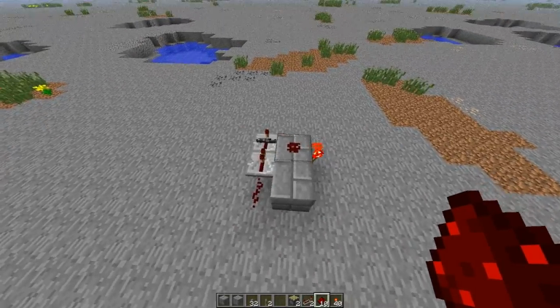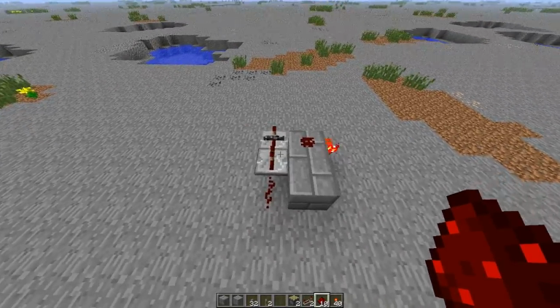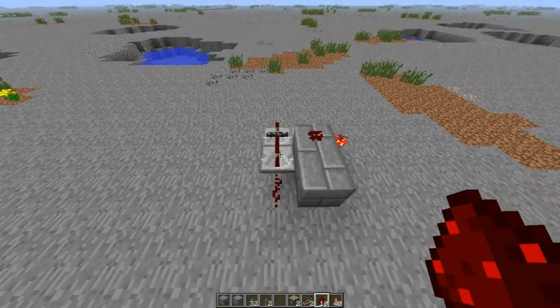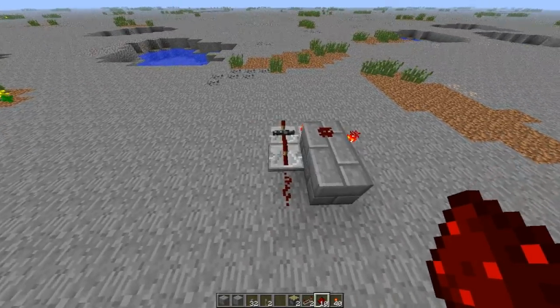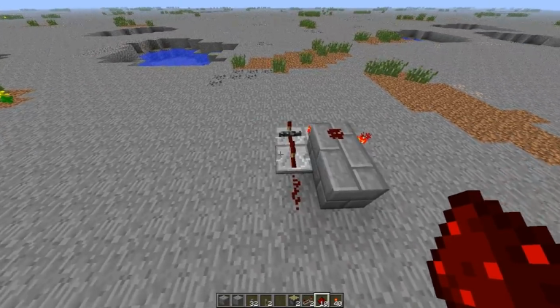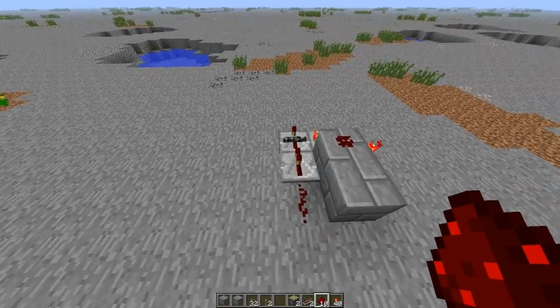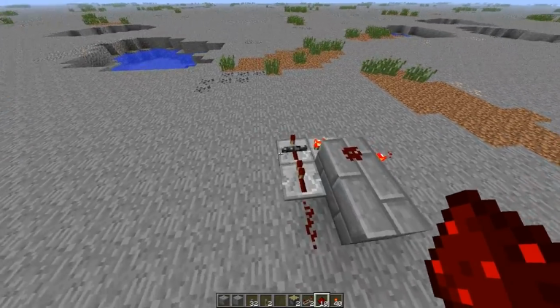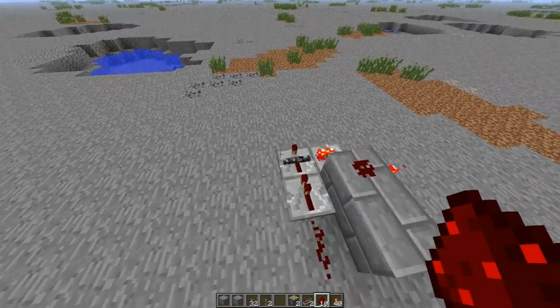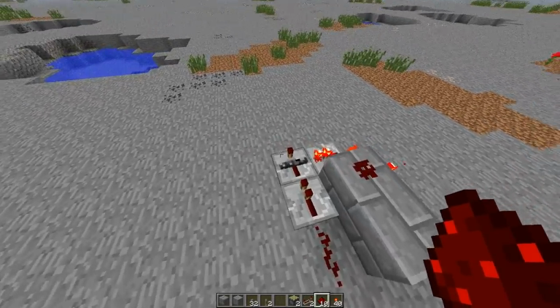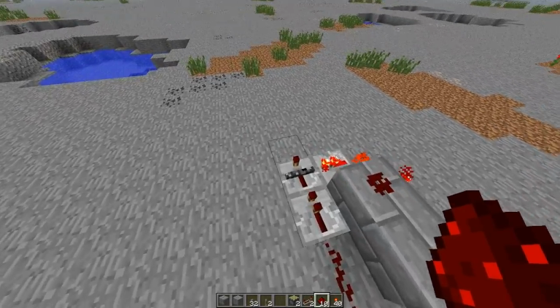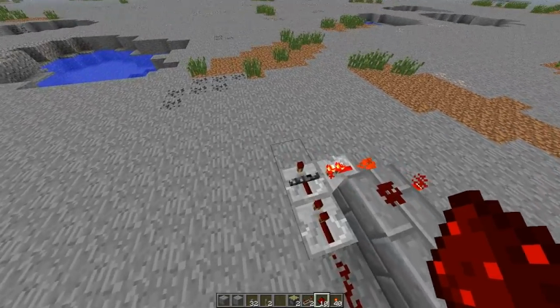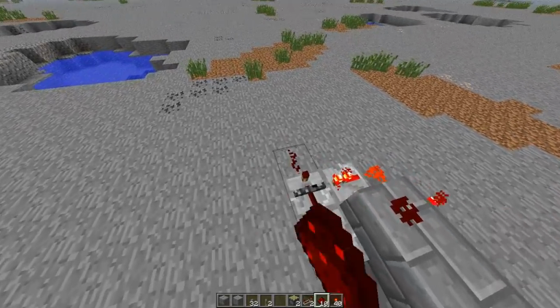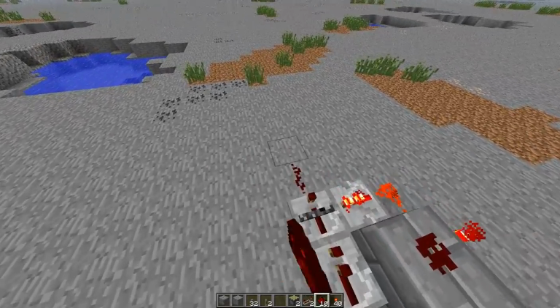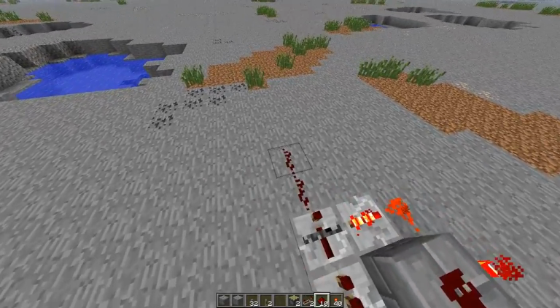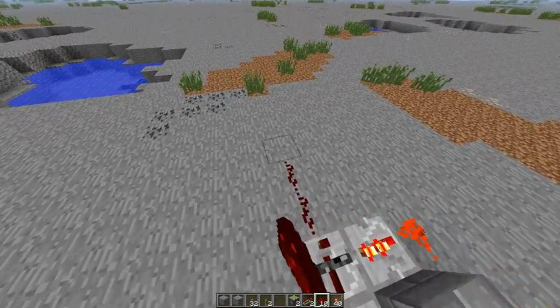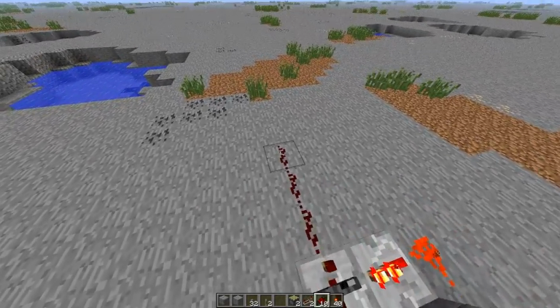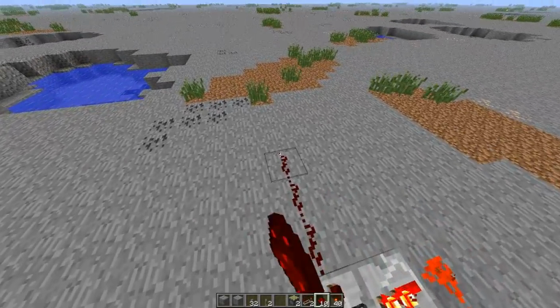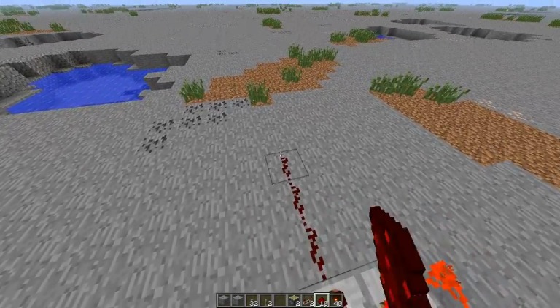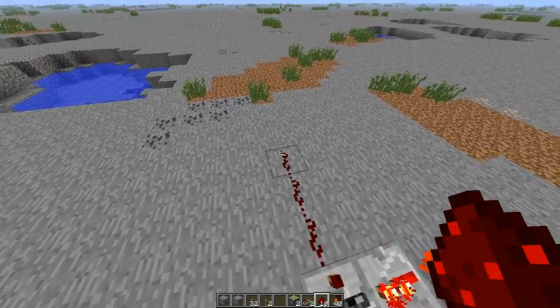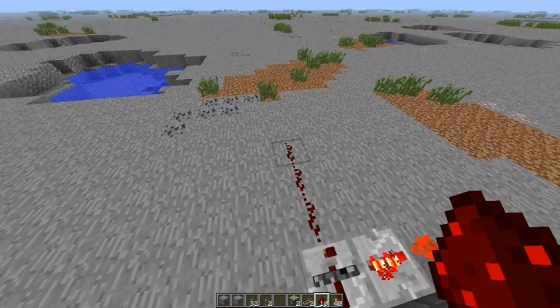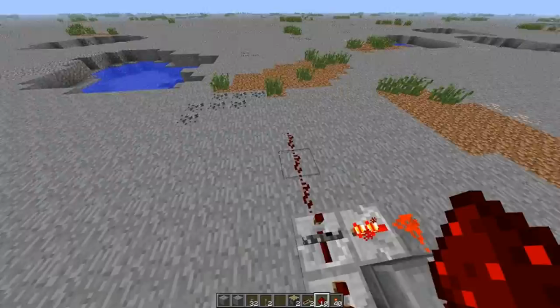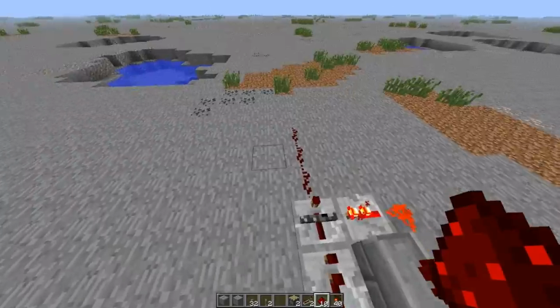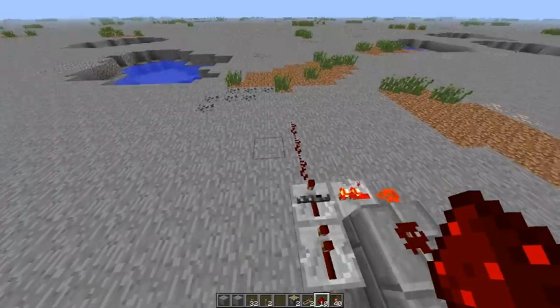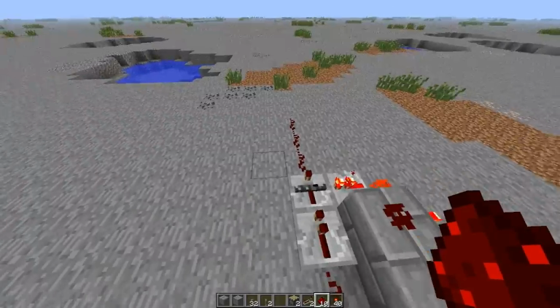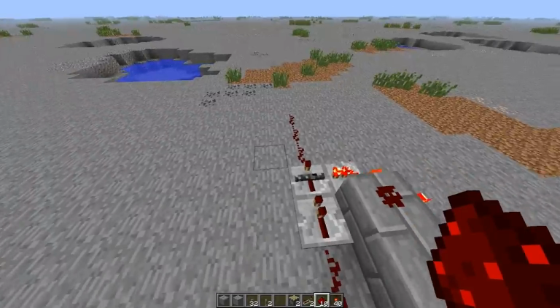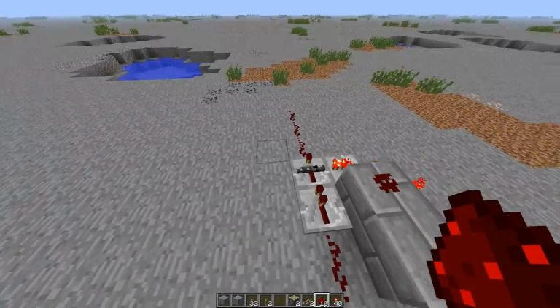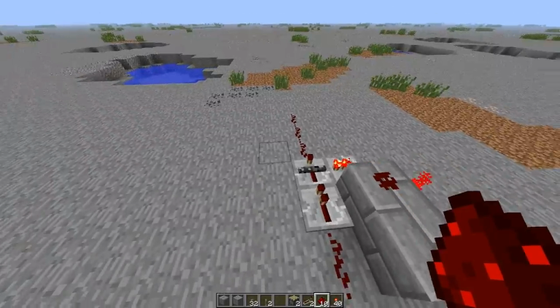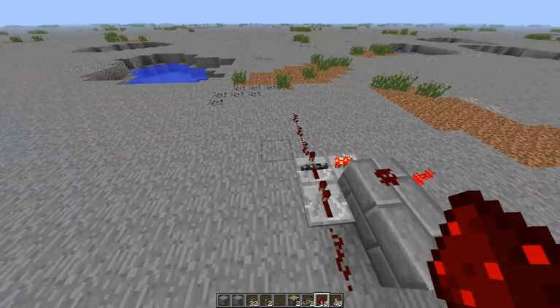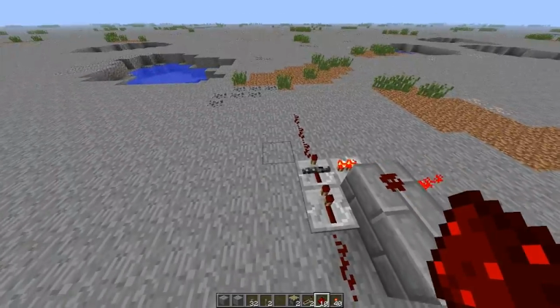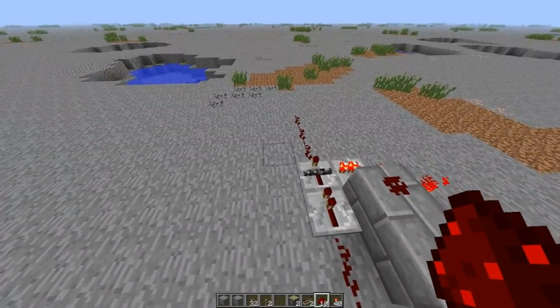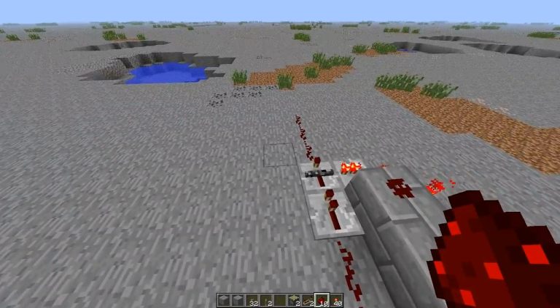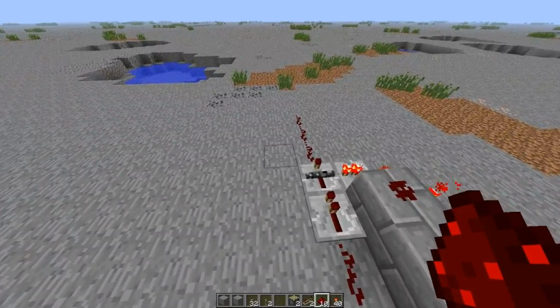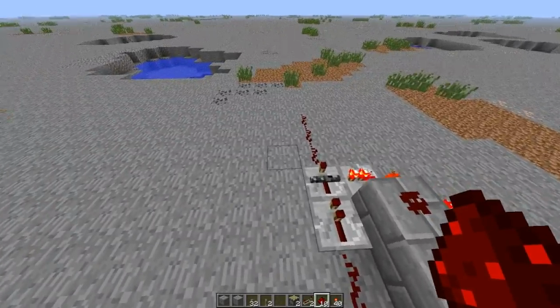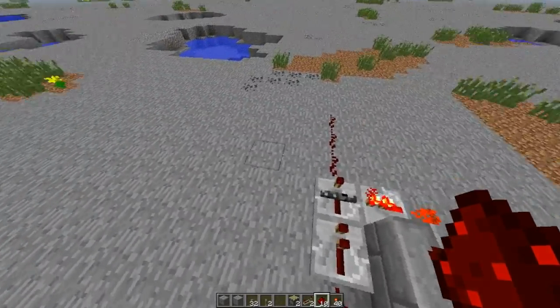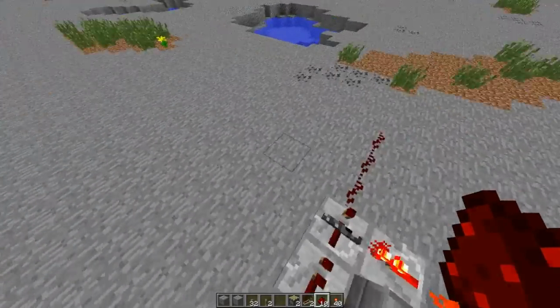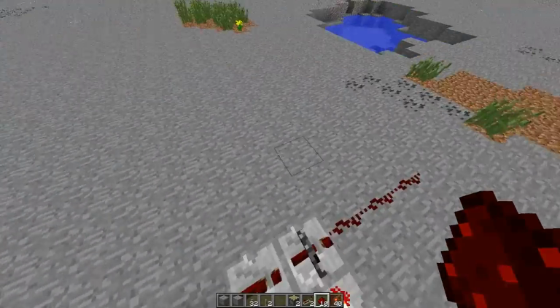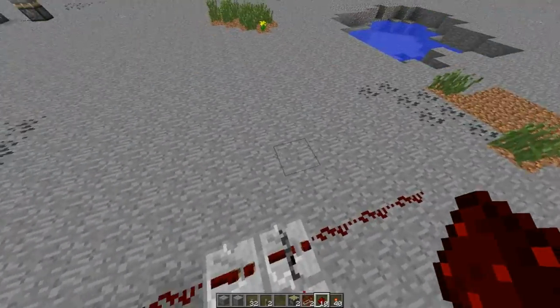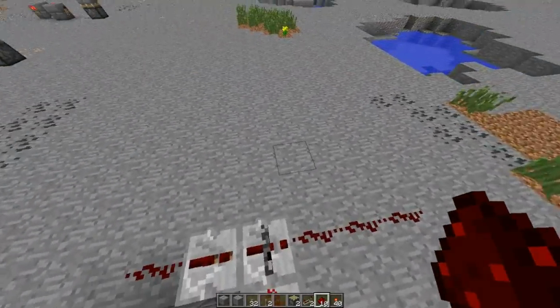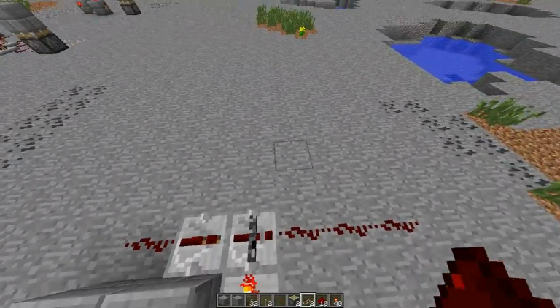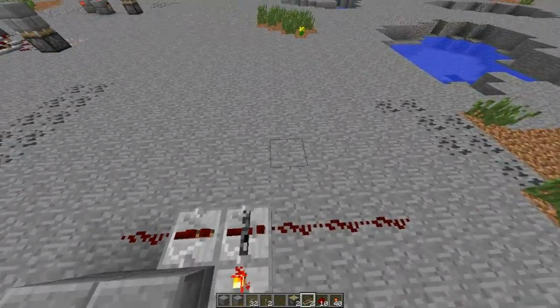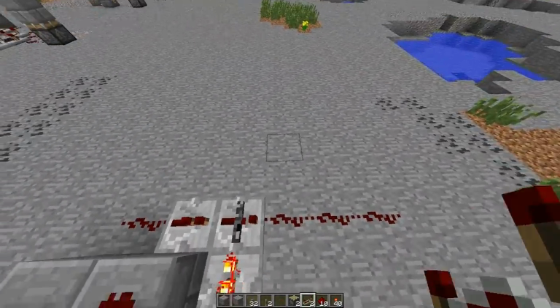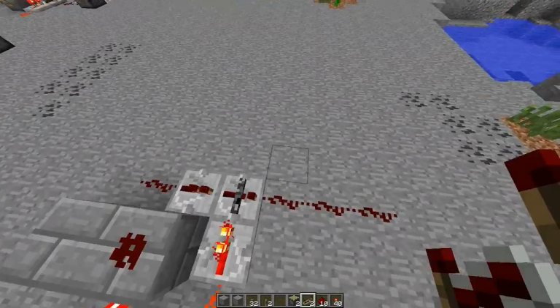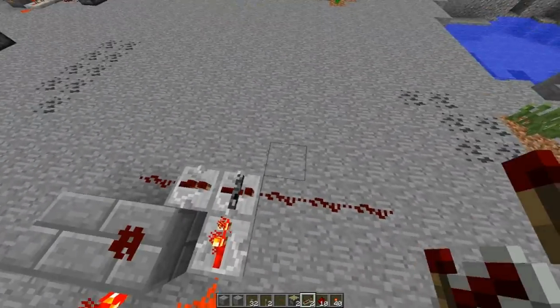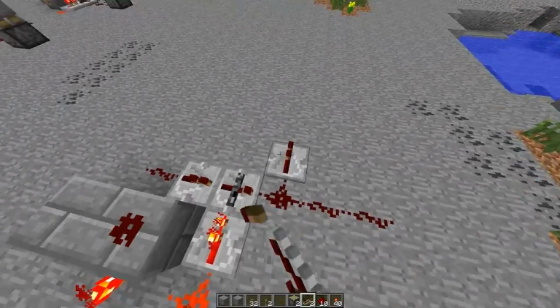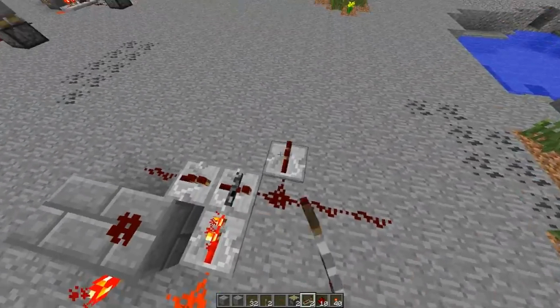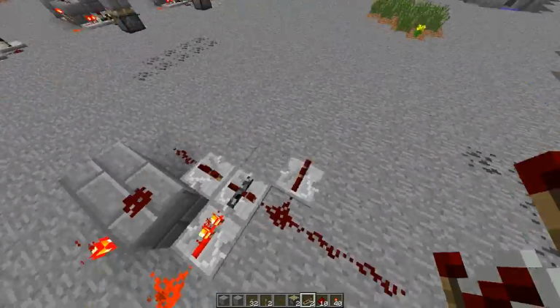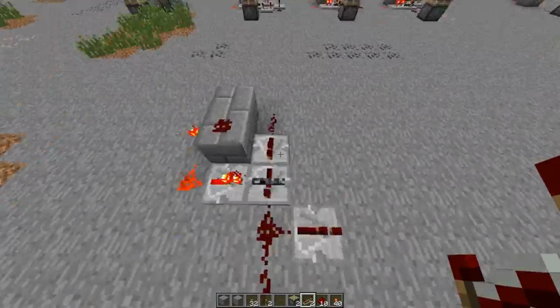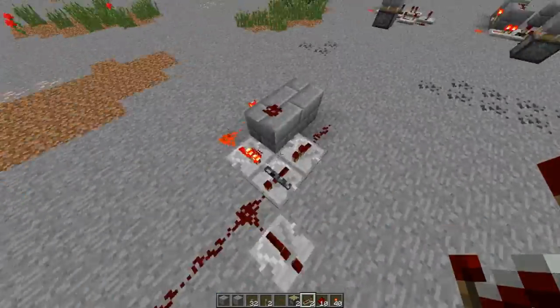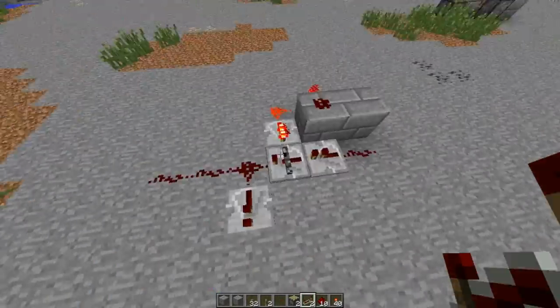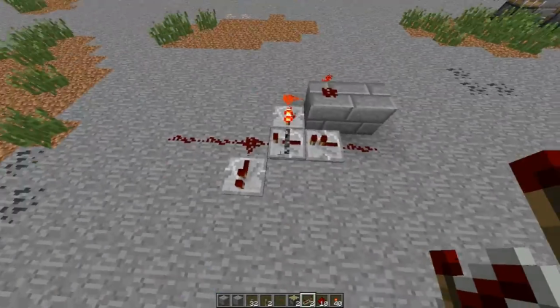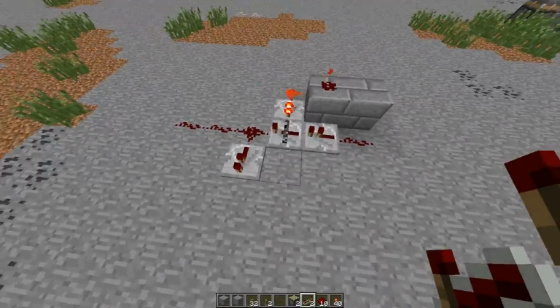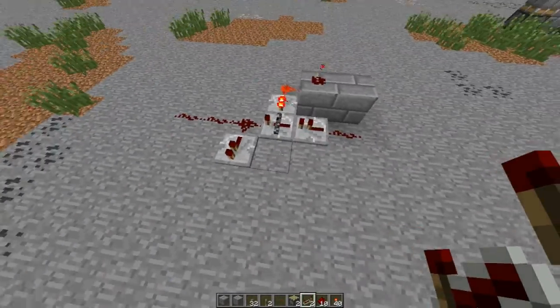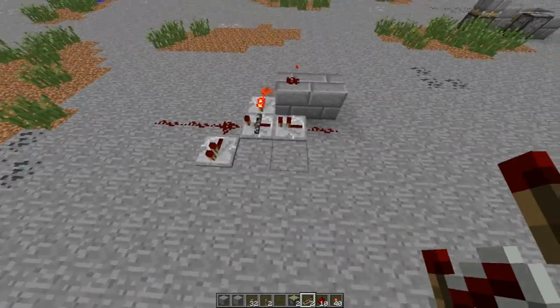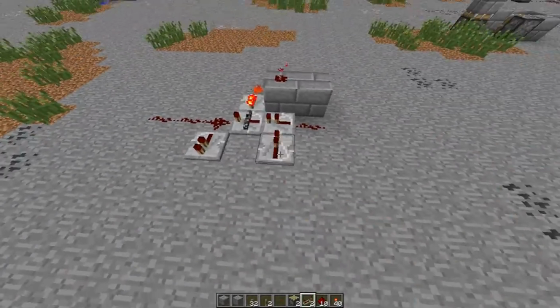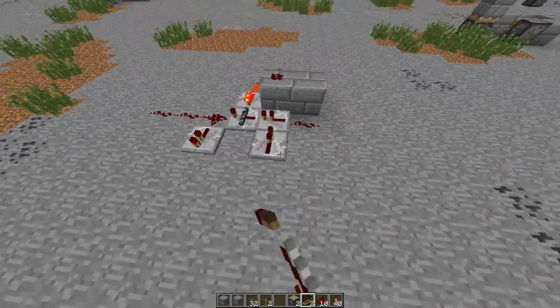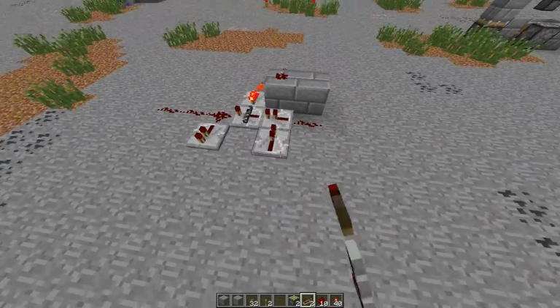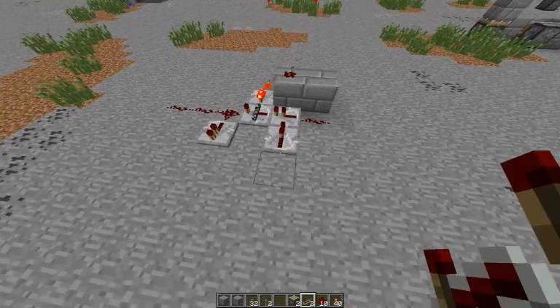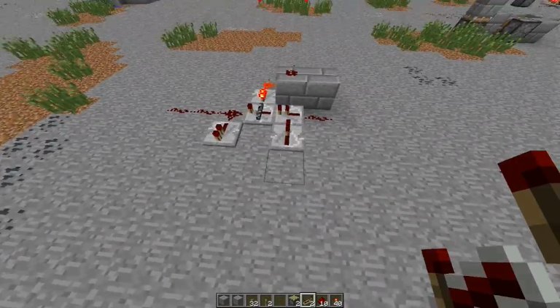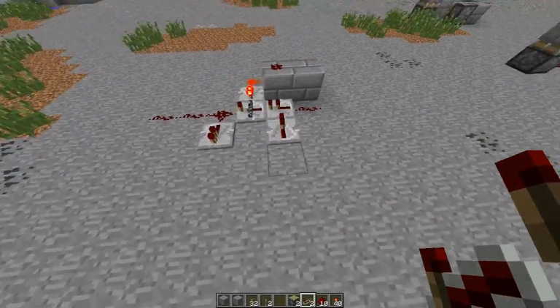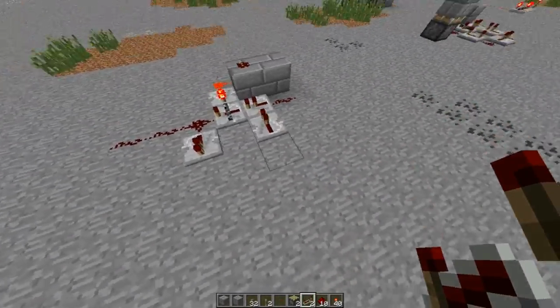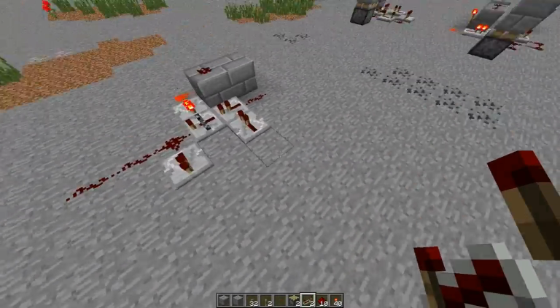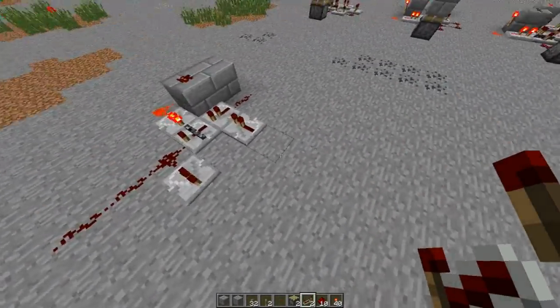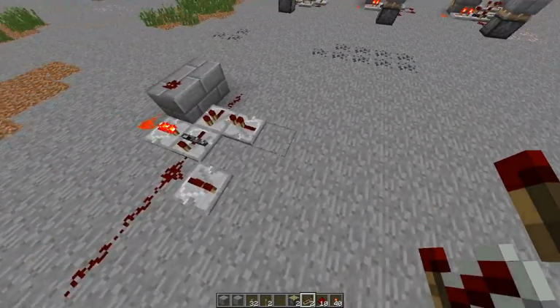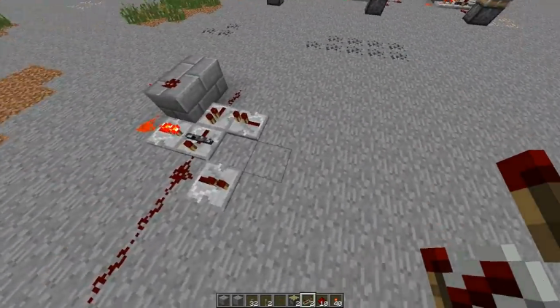Then we're gonna place redstone here, redstone on top of the block where the torch is. This is going to be our output, and we have to bring a signal back to this first repeater.